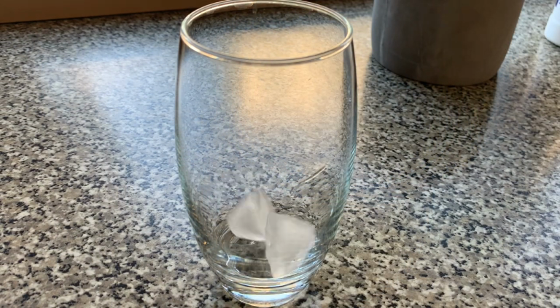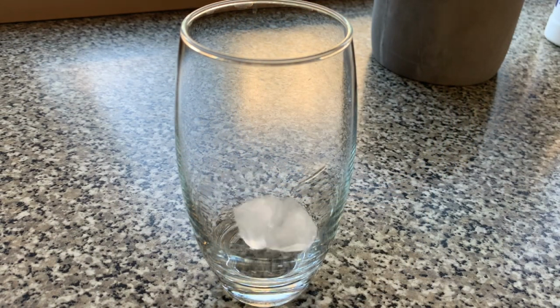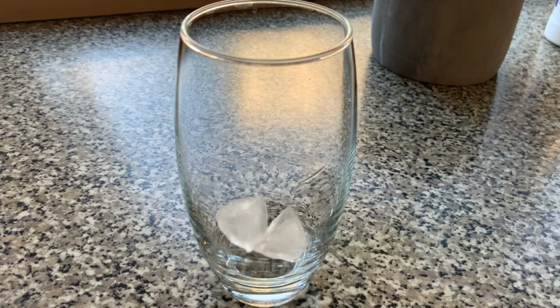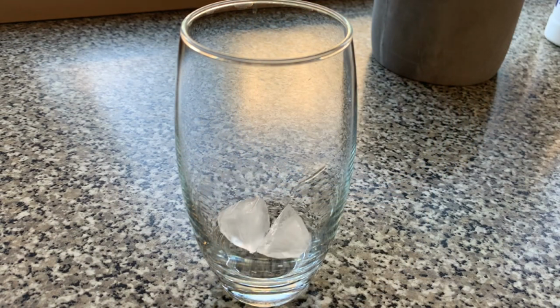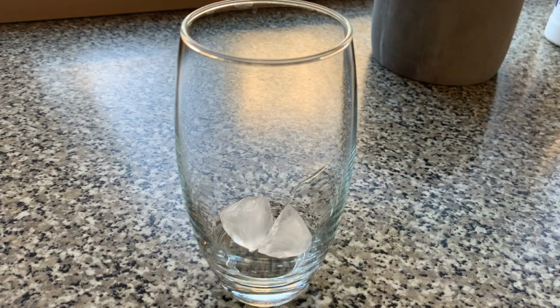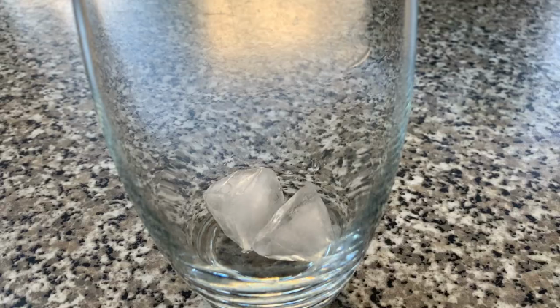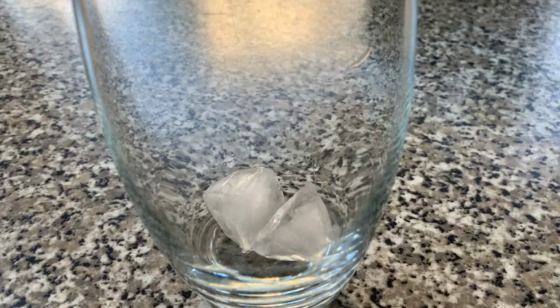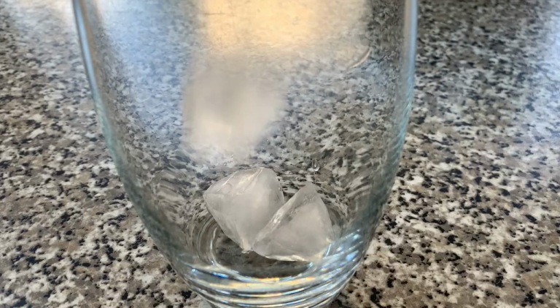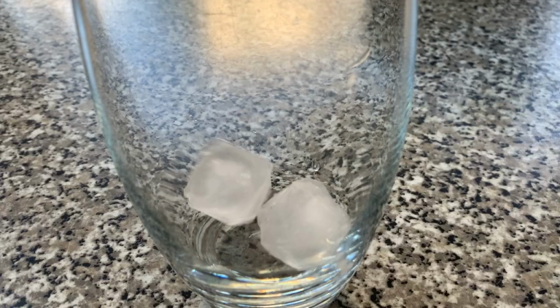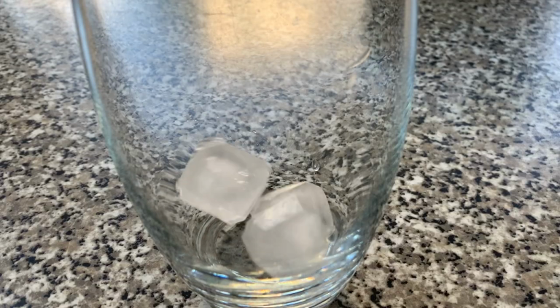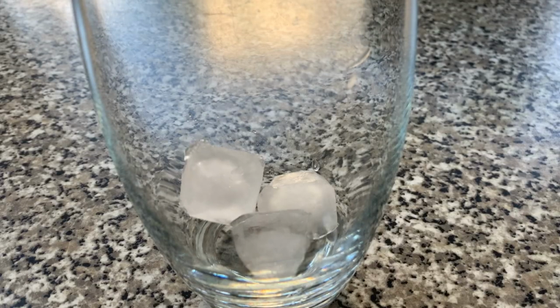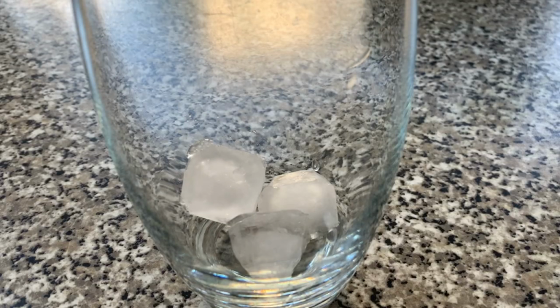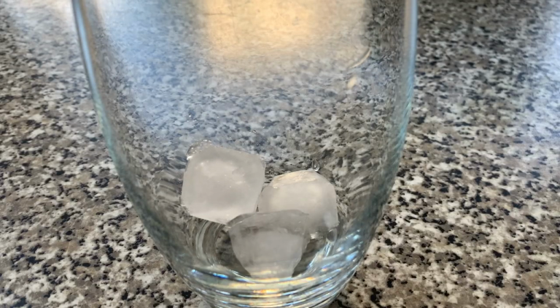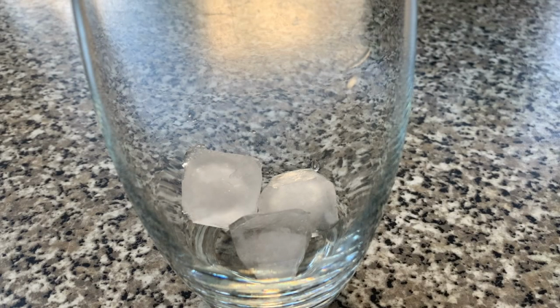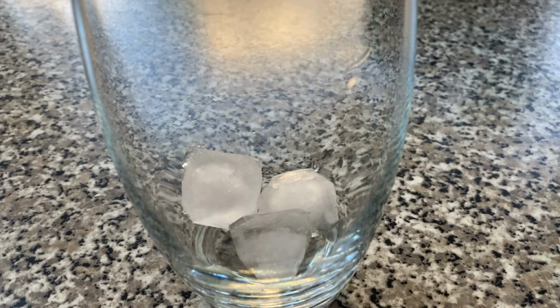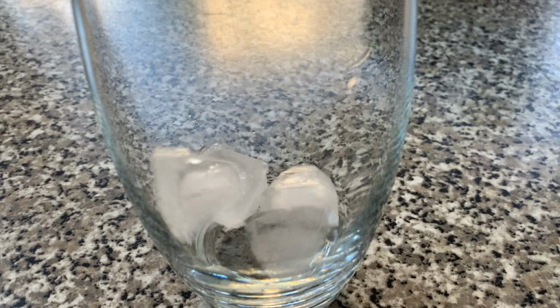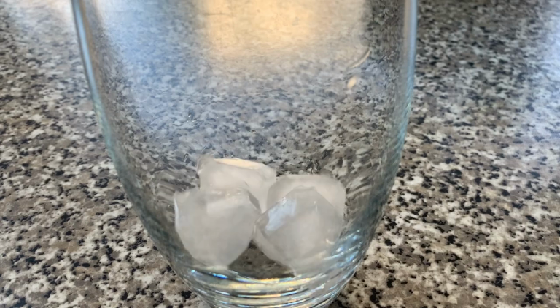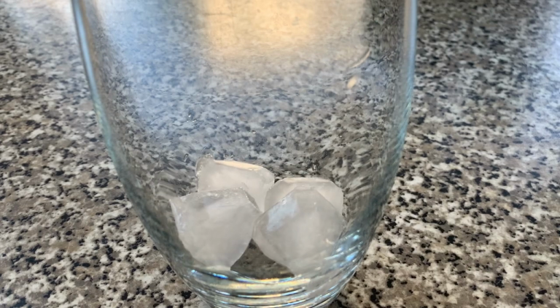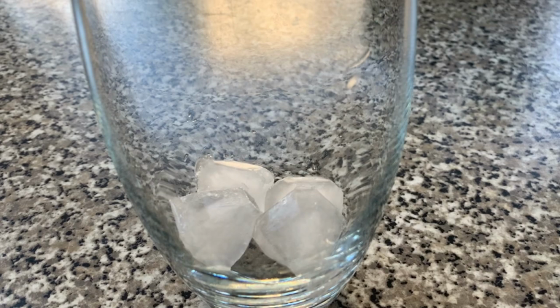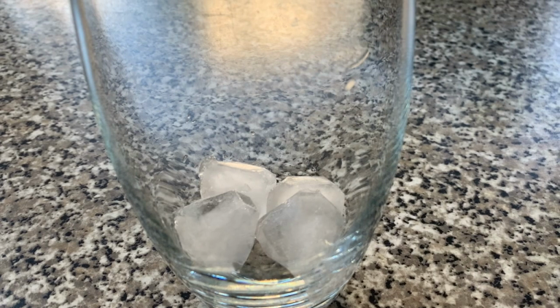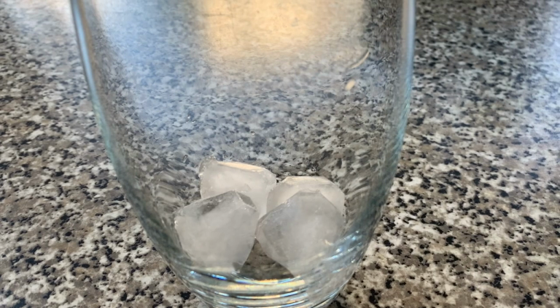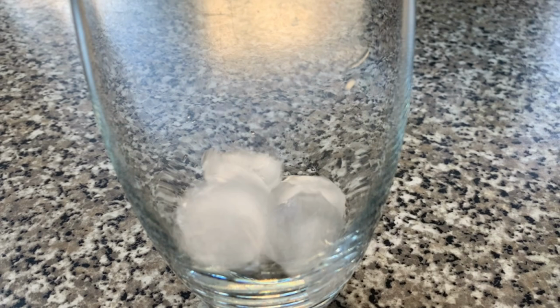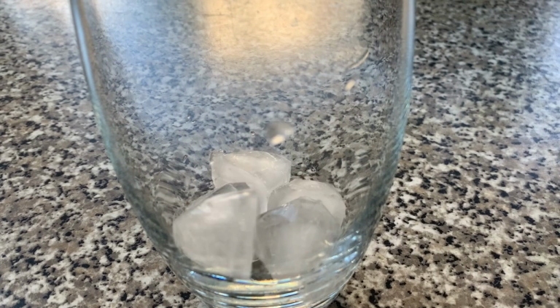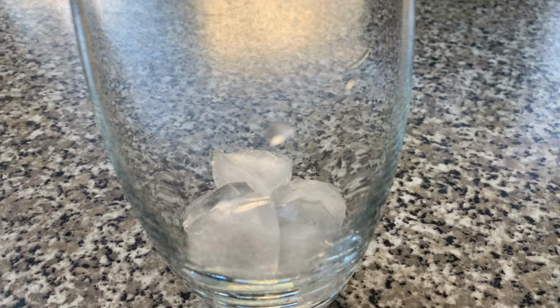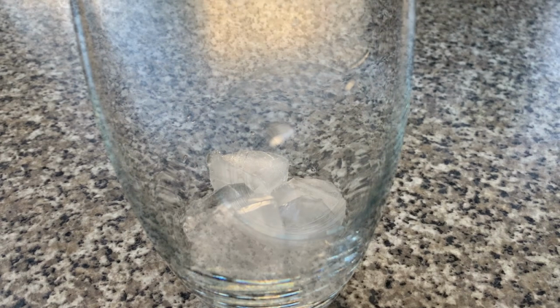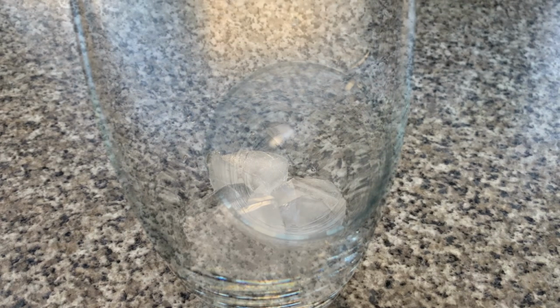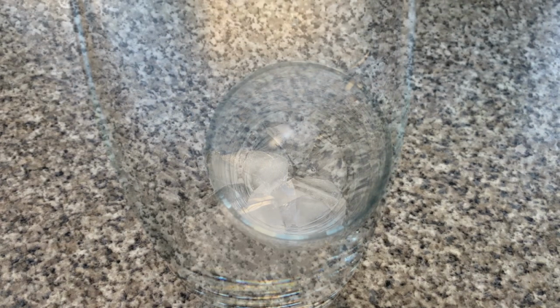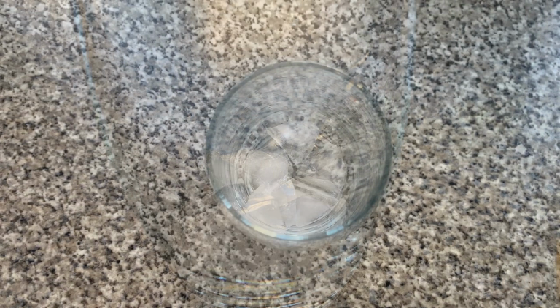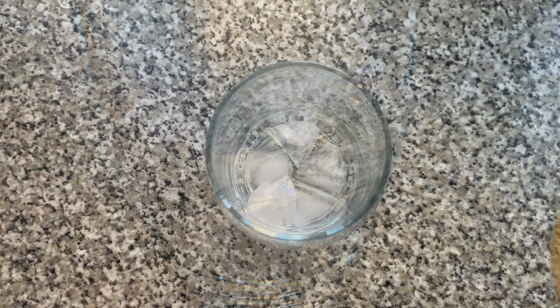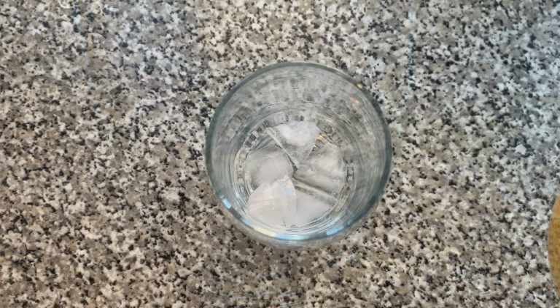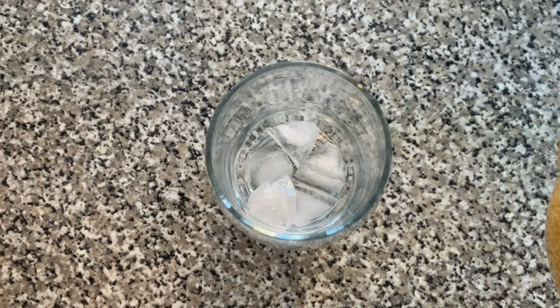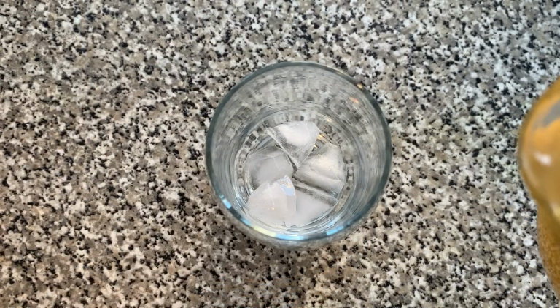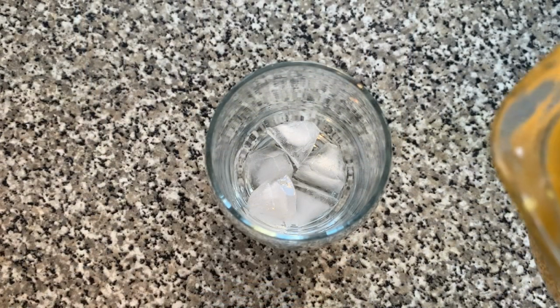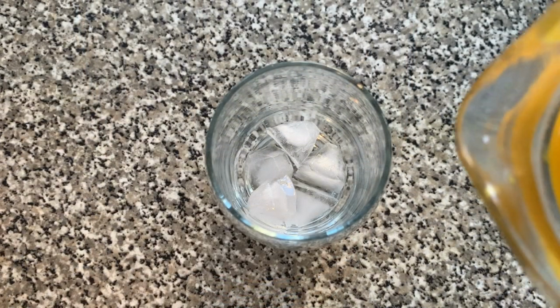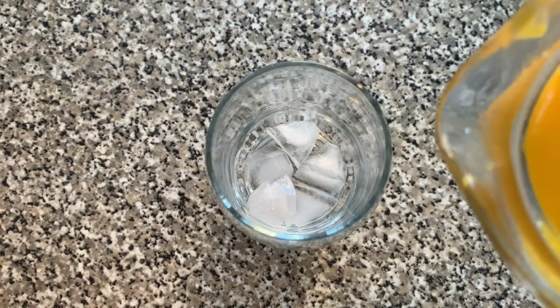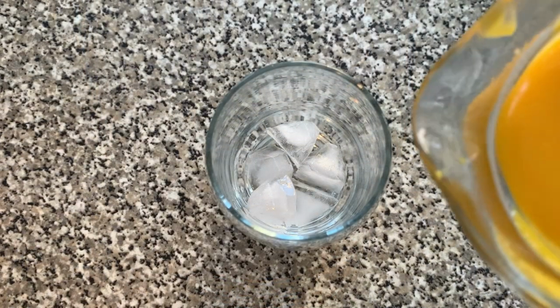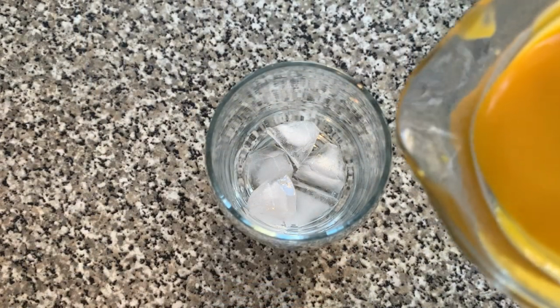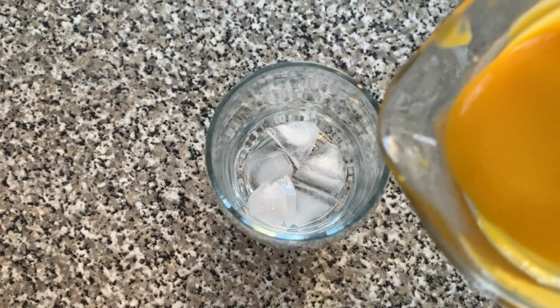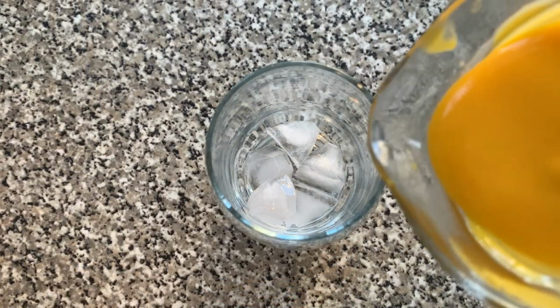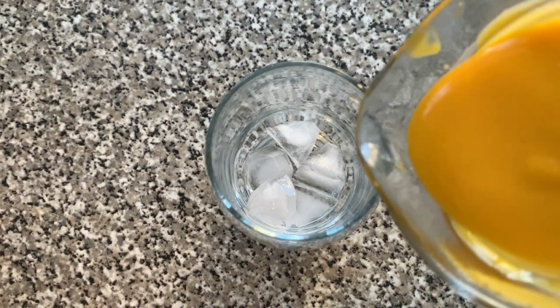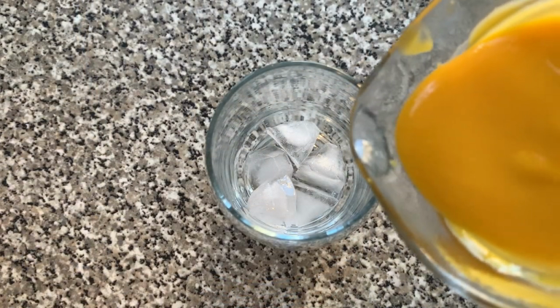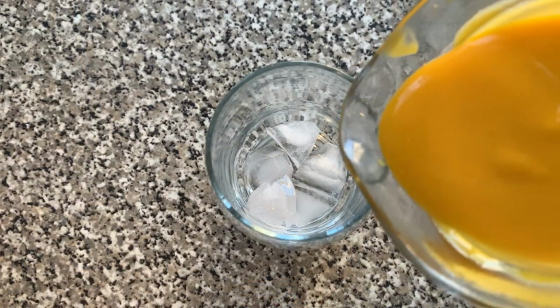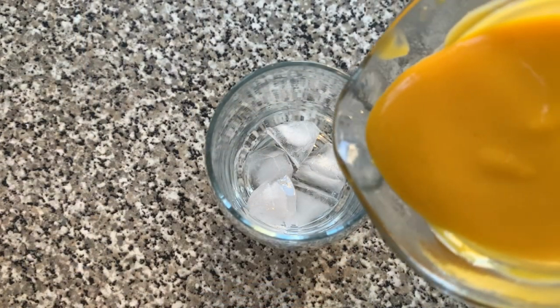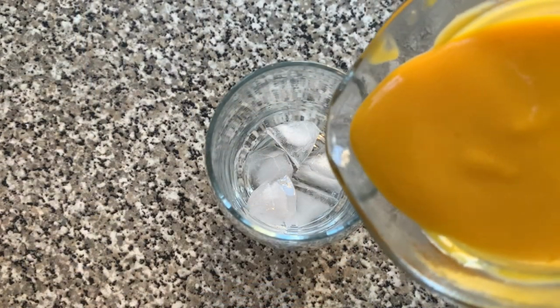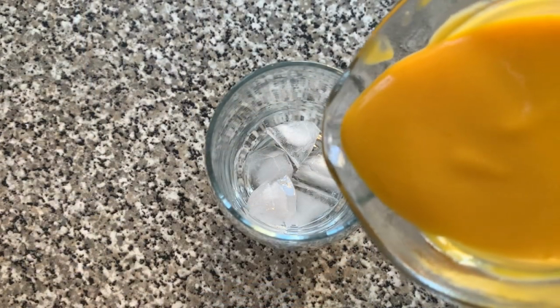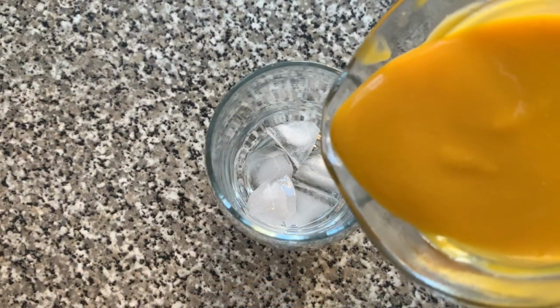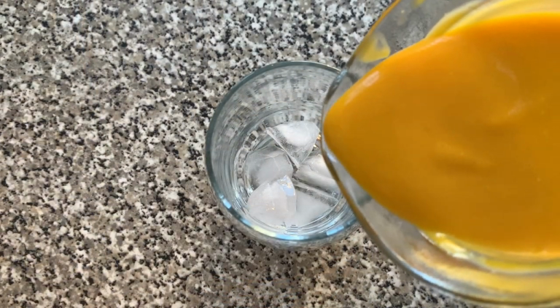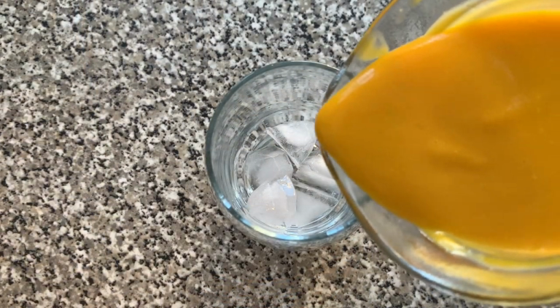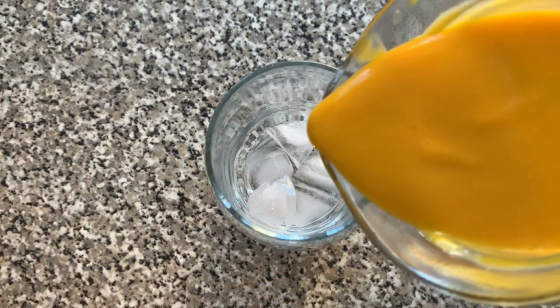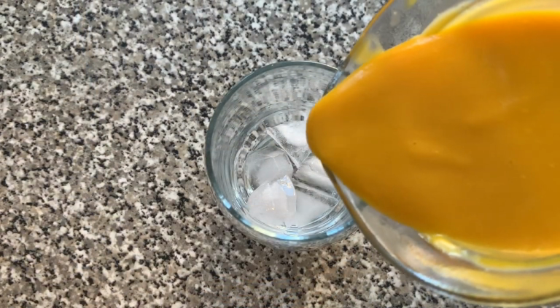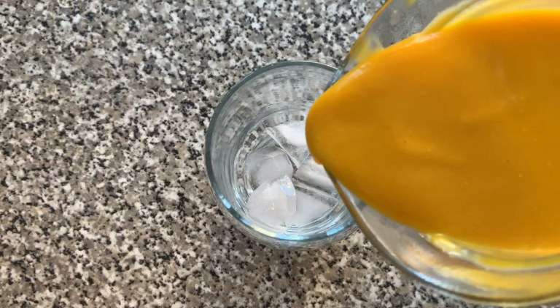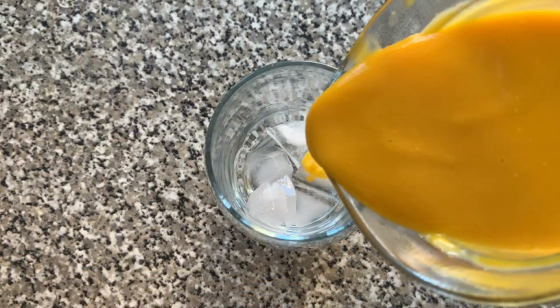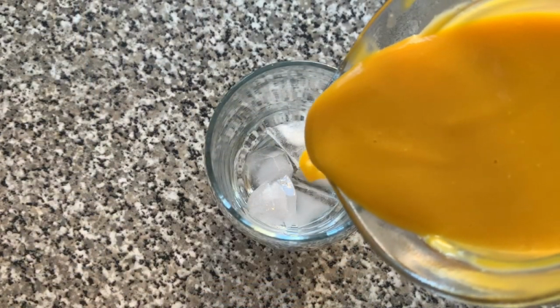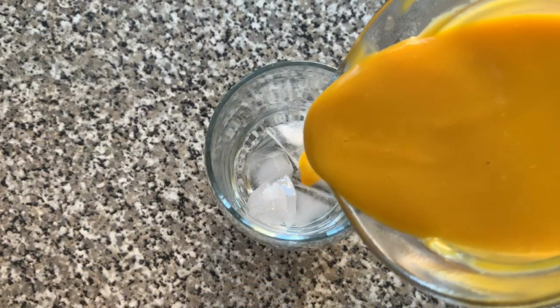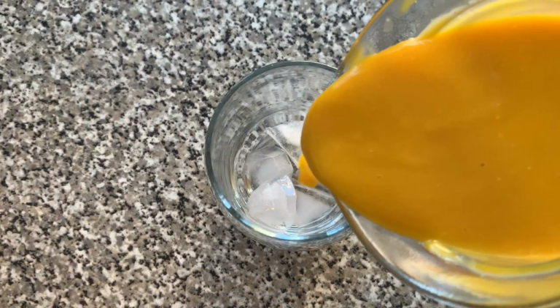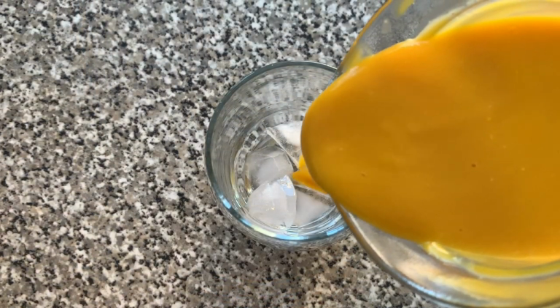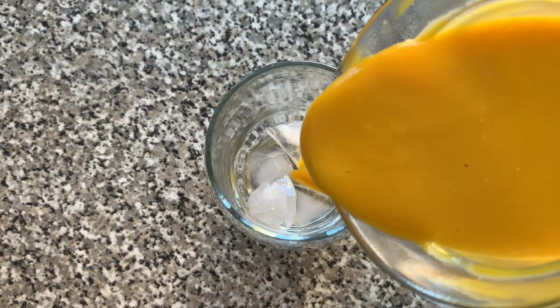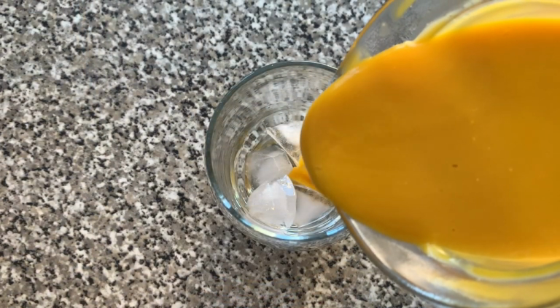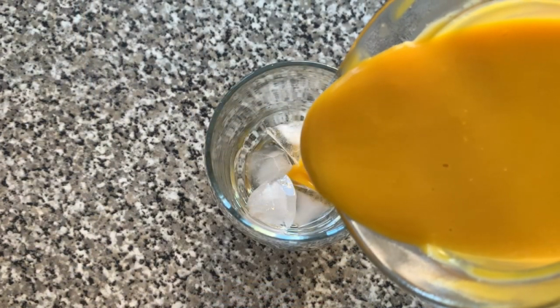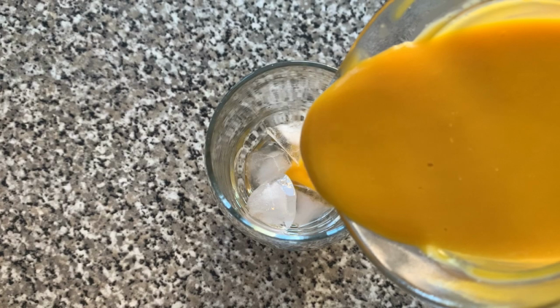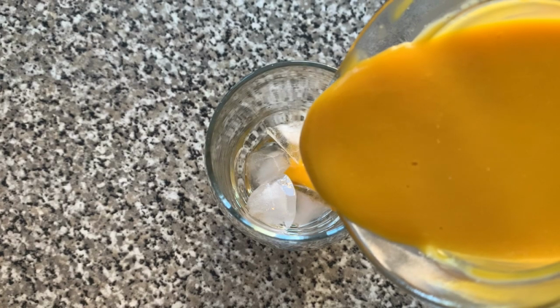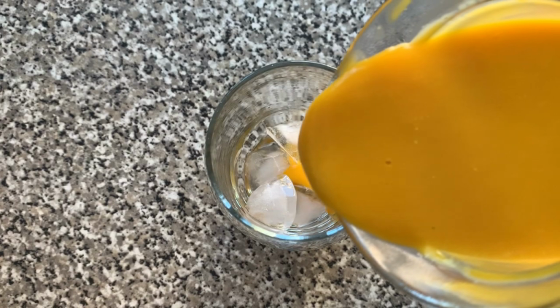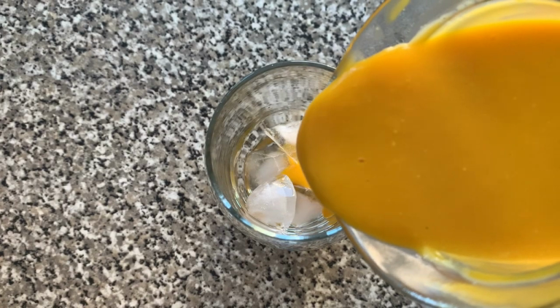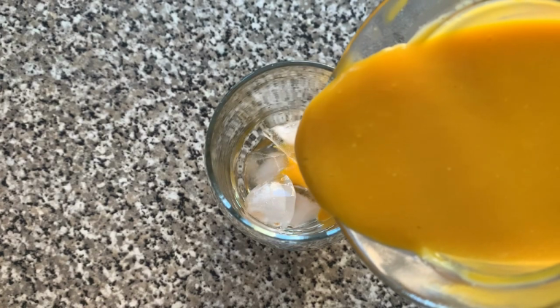To serve, add some ice cubes to a glass, then pour in your chilled mango milkshake.